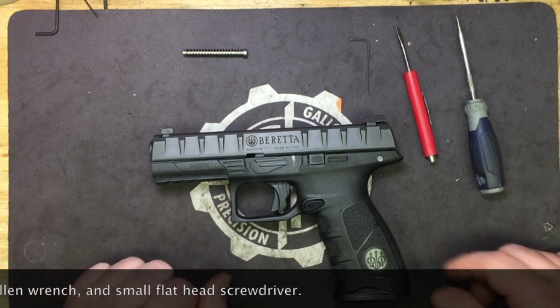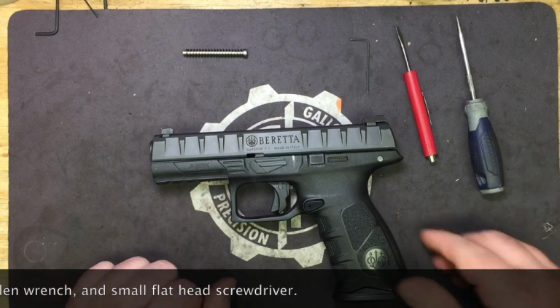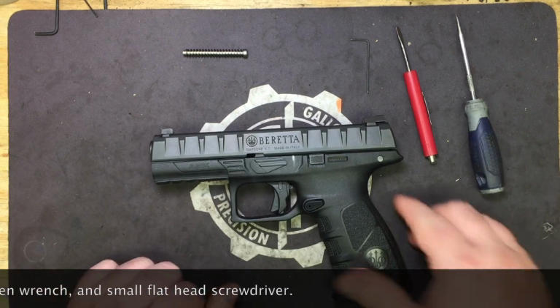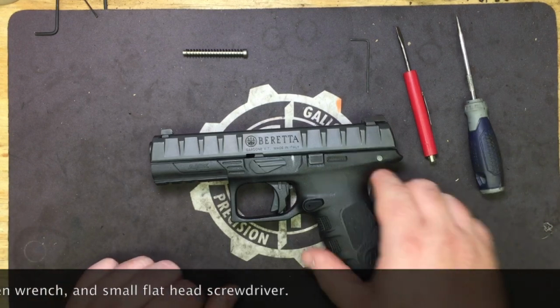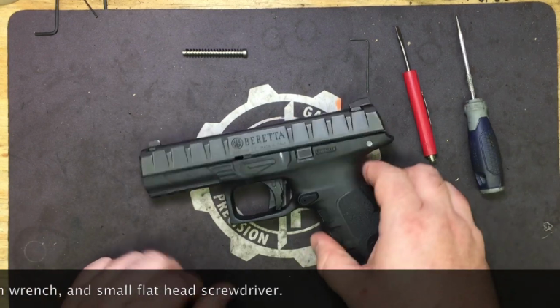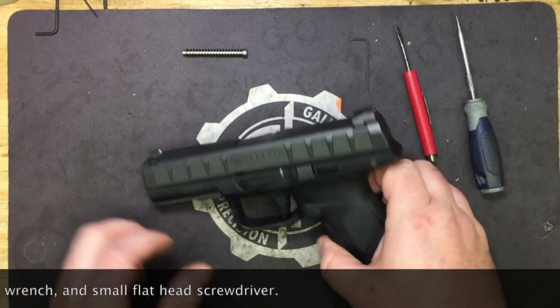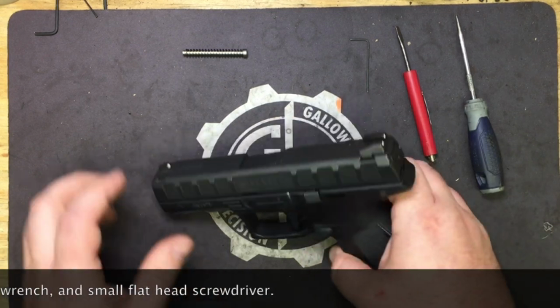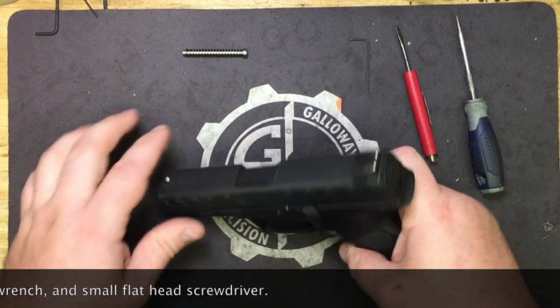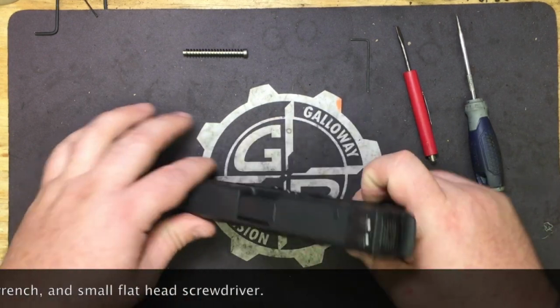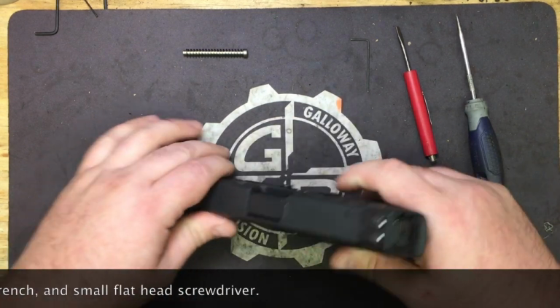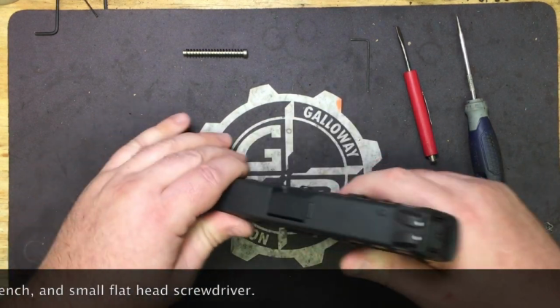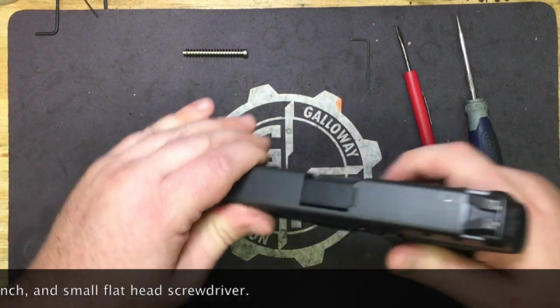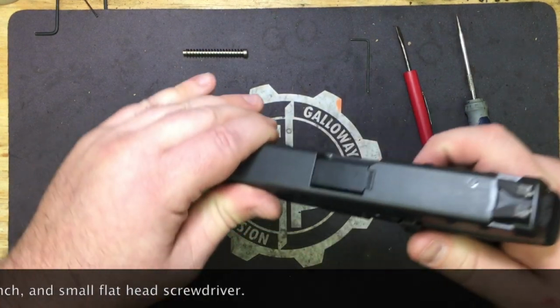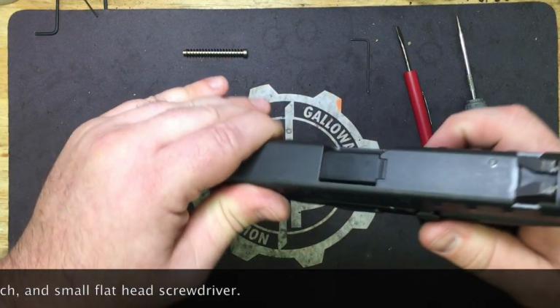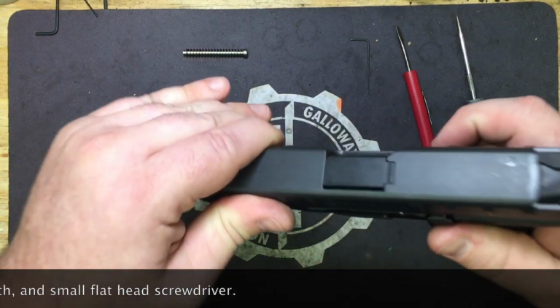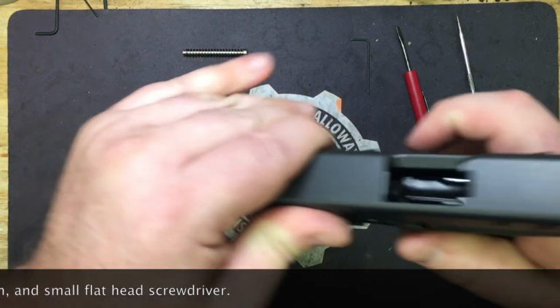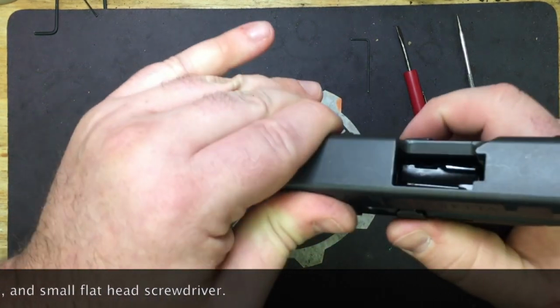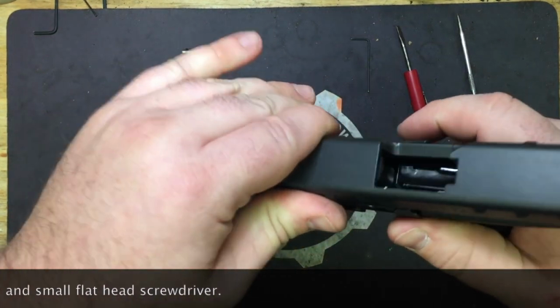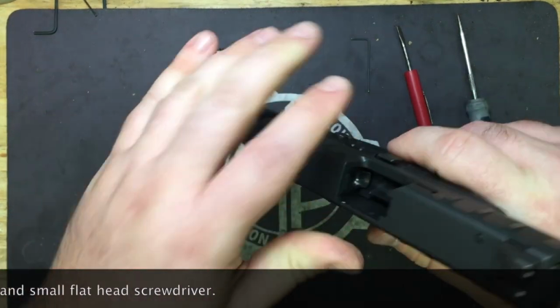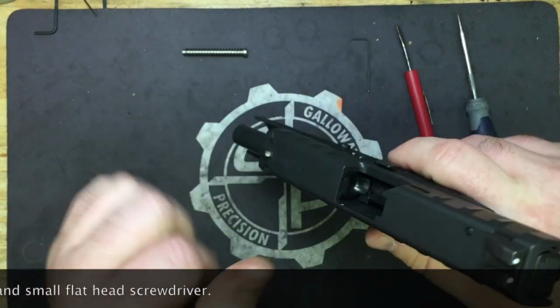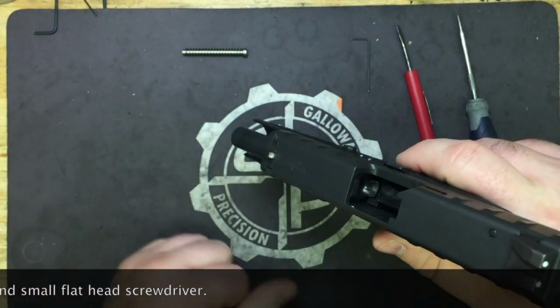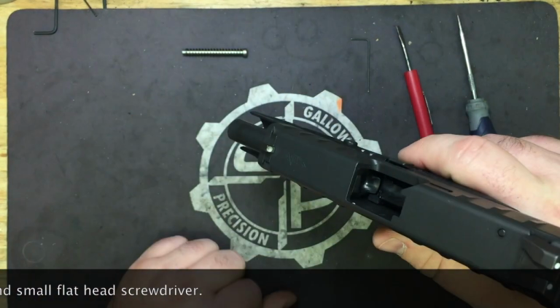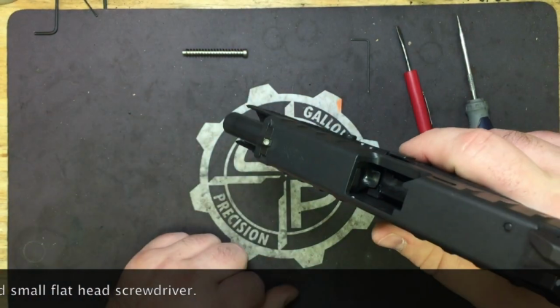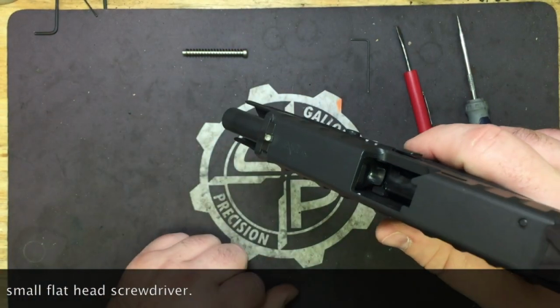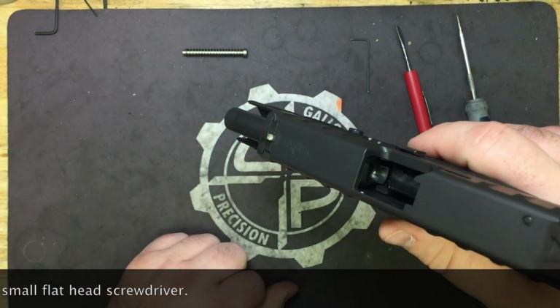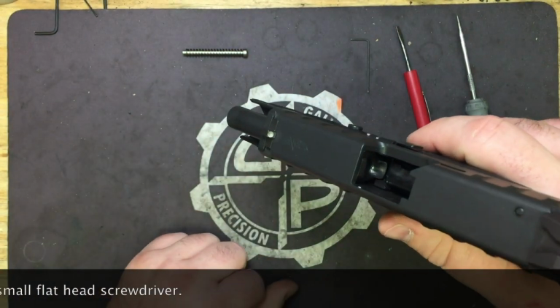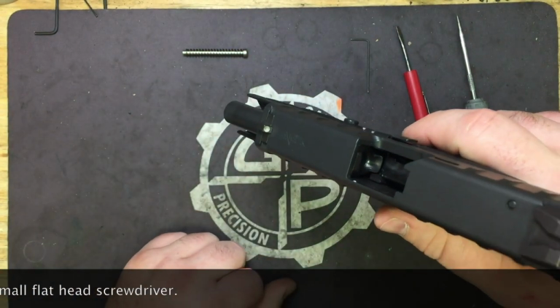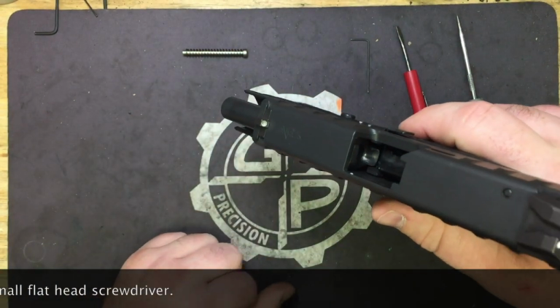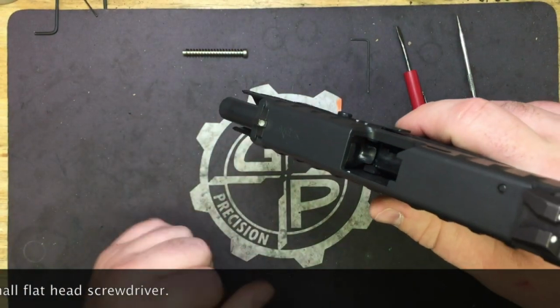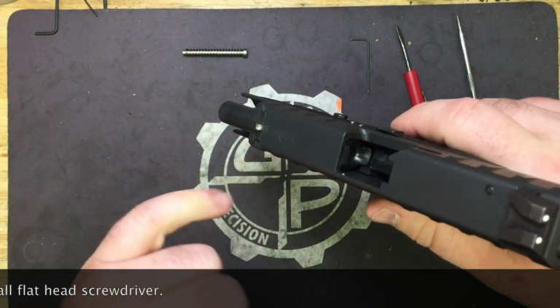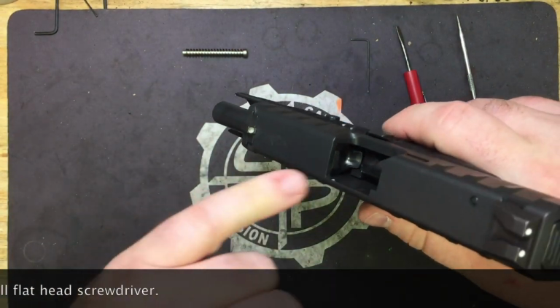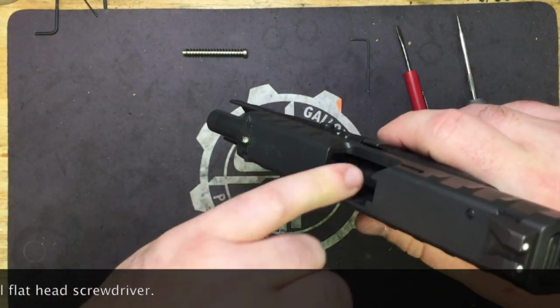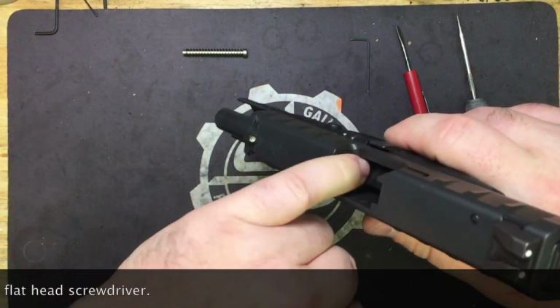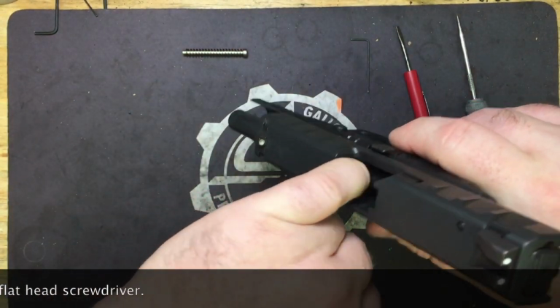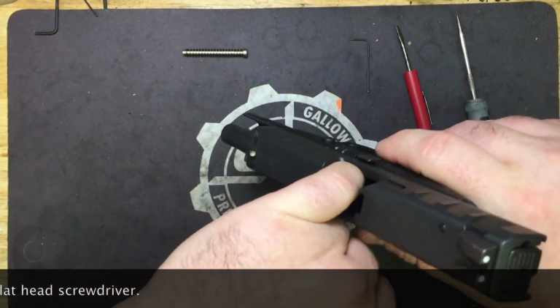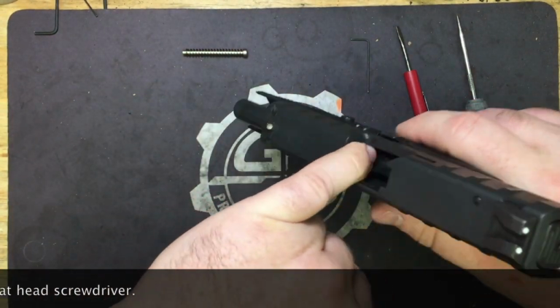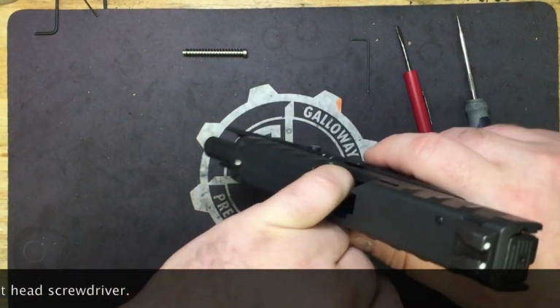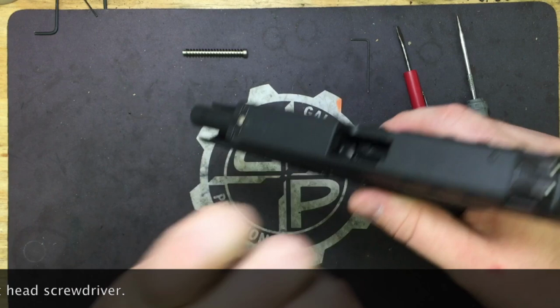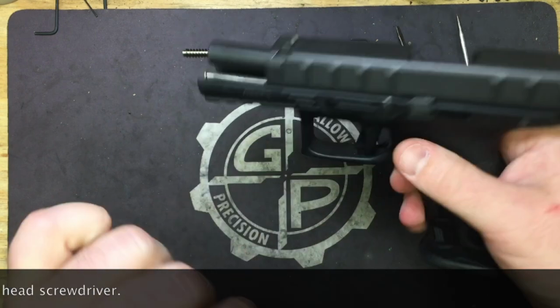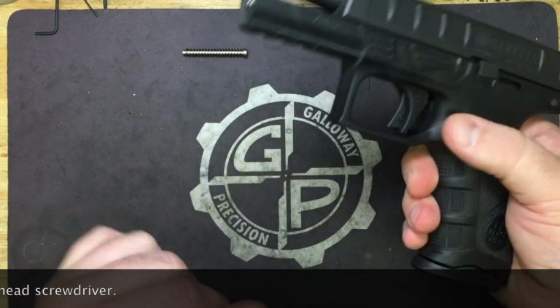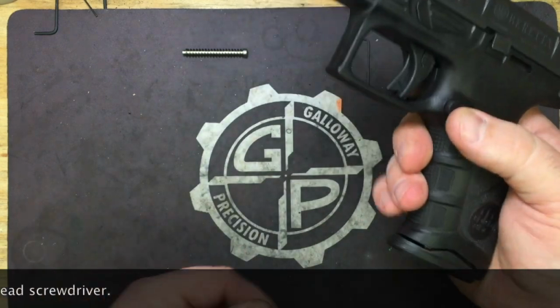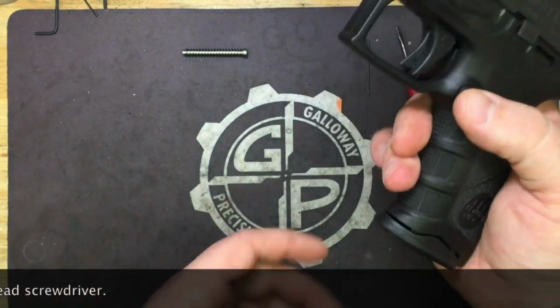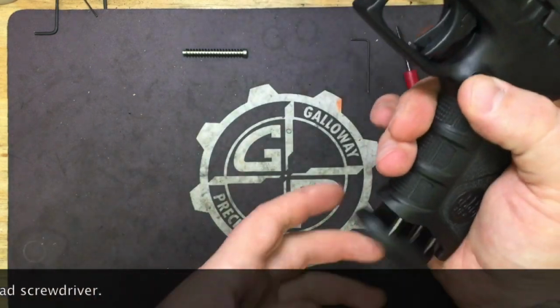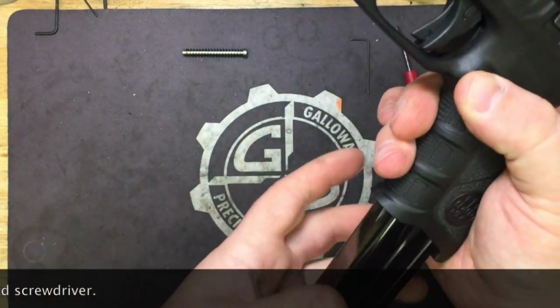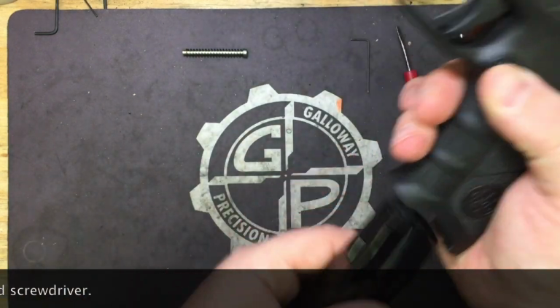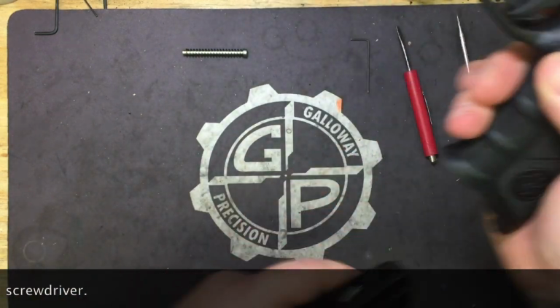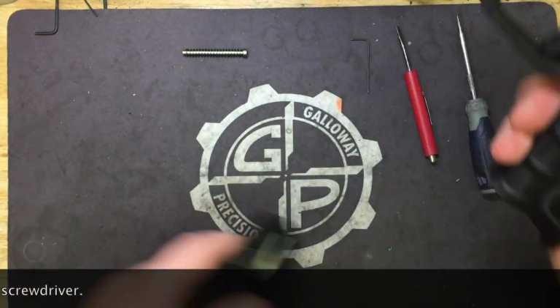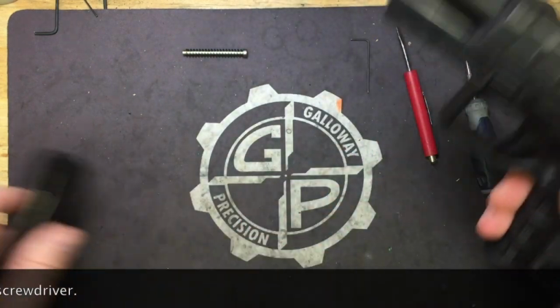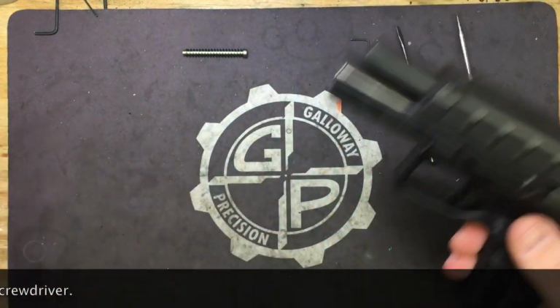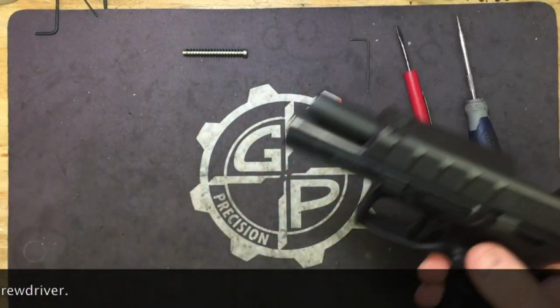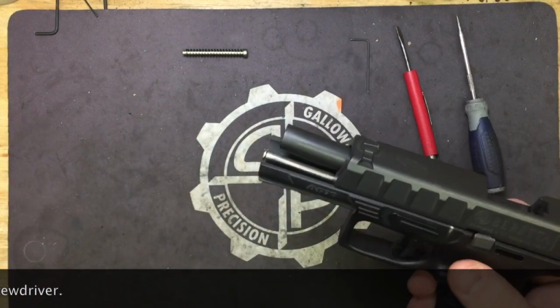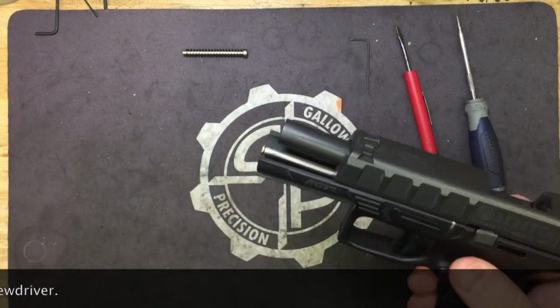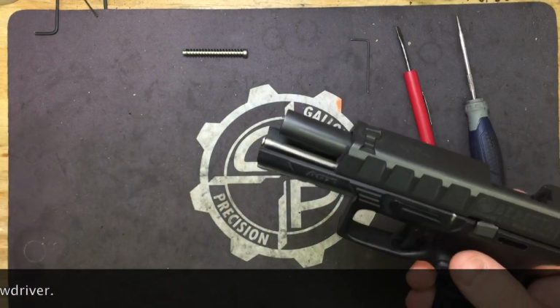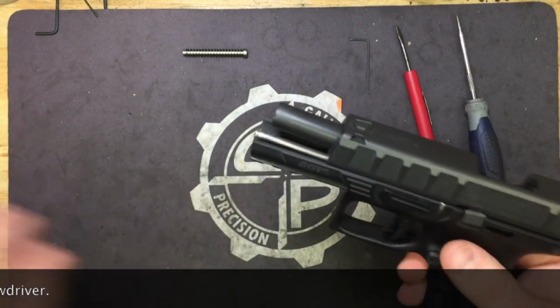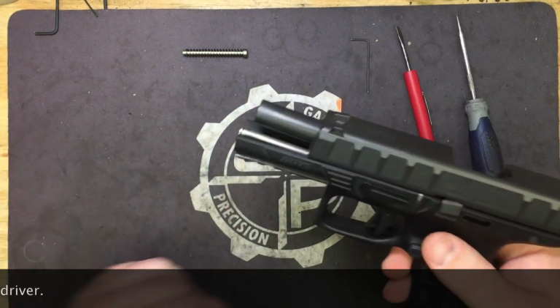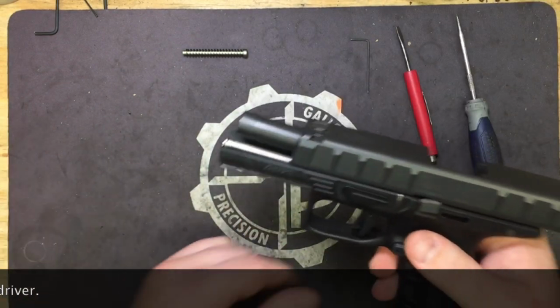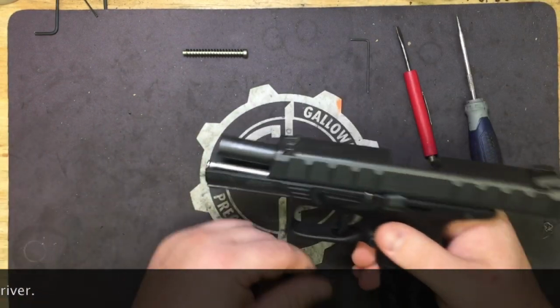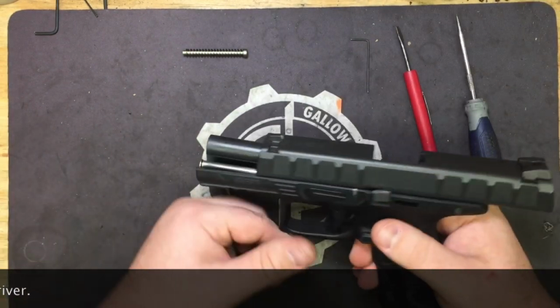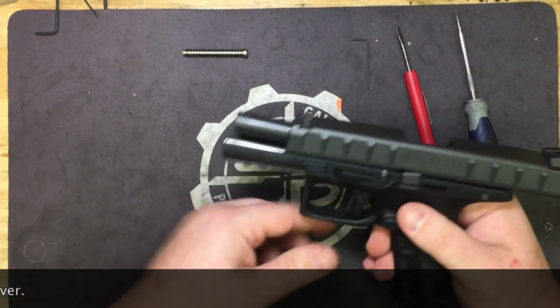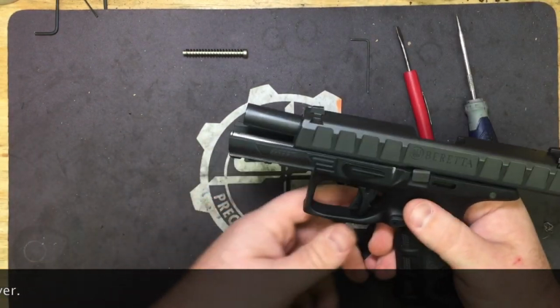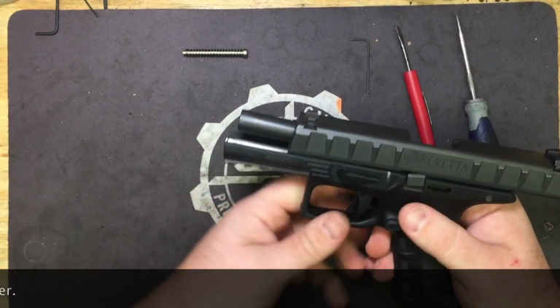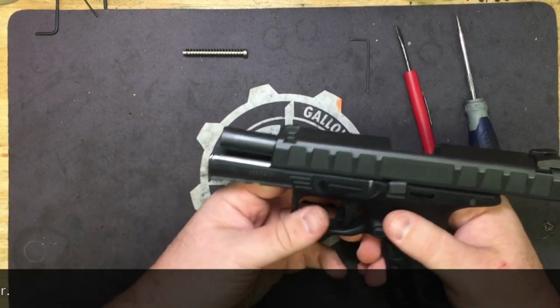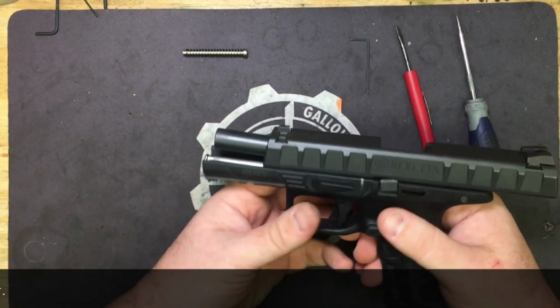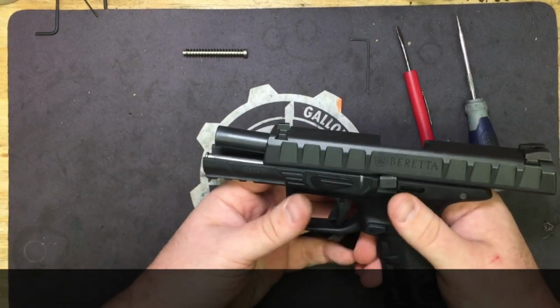So let's lock and clear the pistol. We are visually and physically empty. Drop mag, set it off to the side.